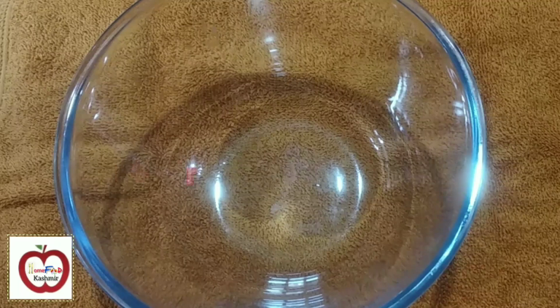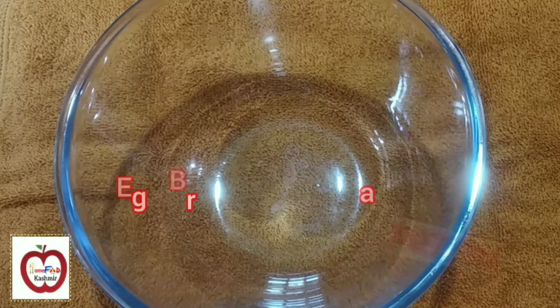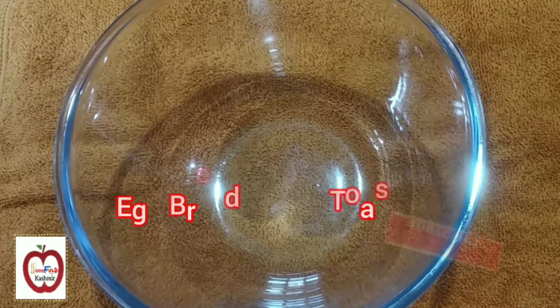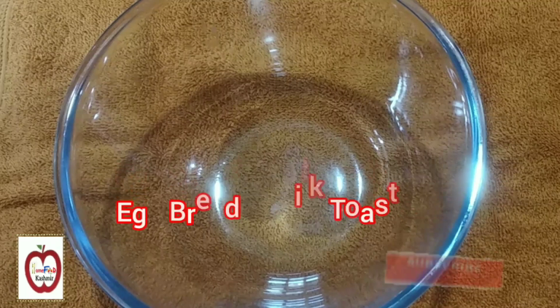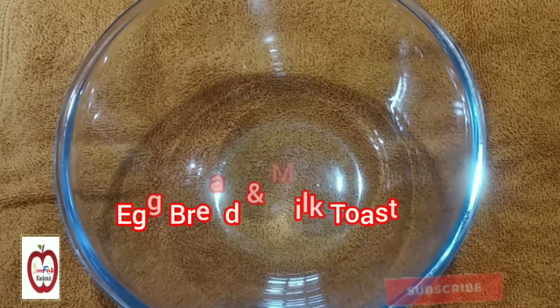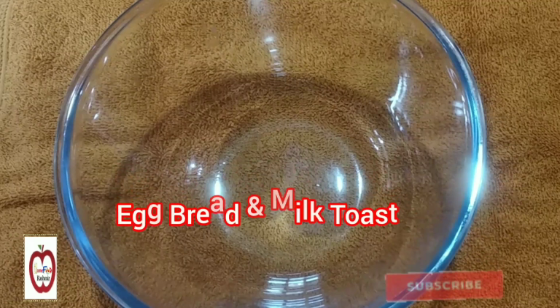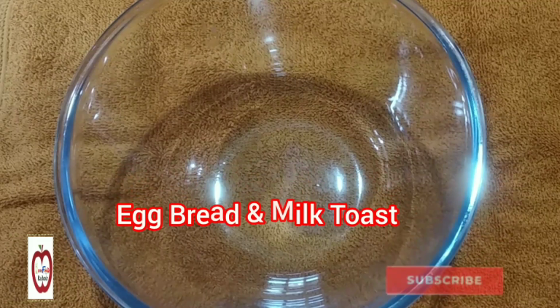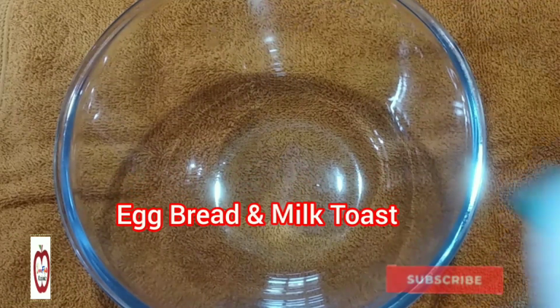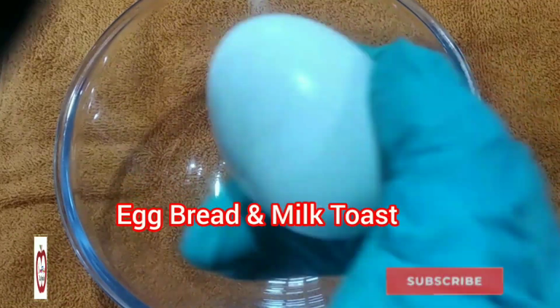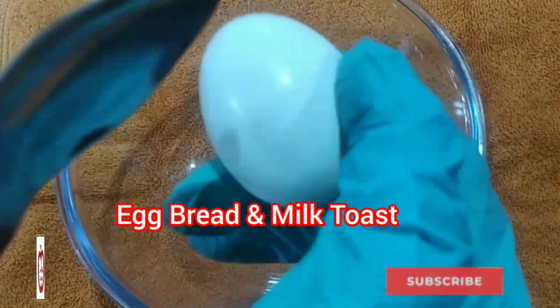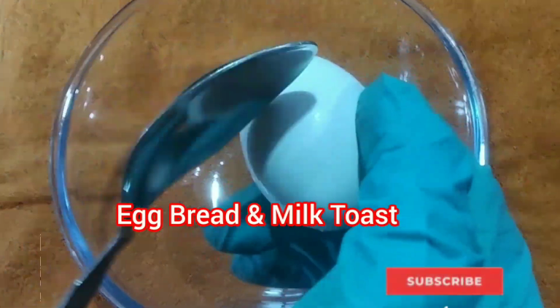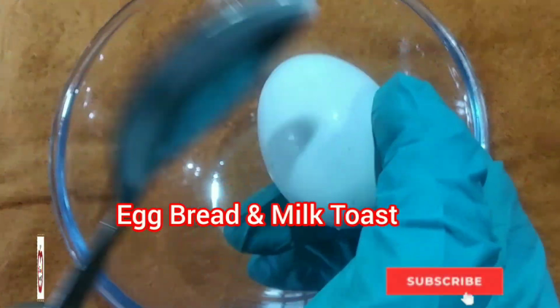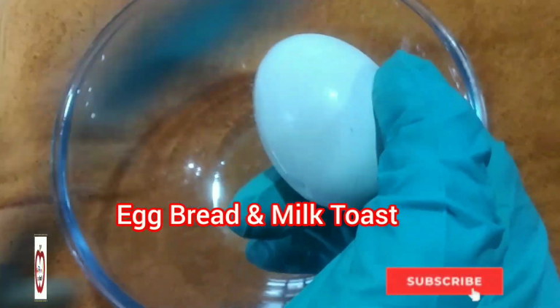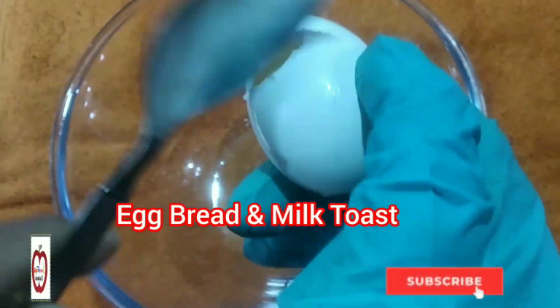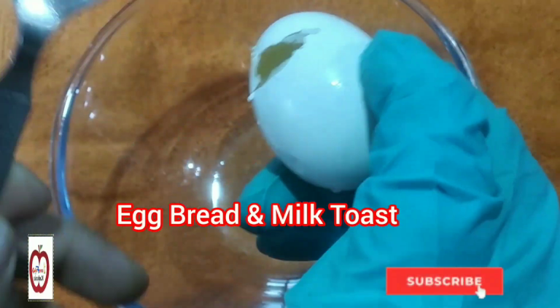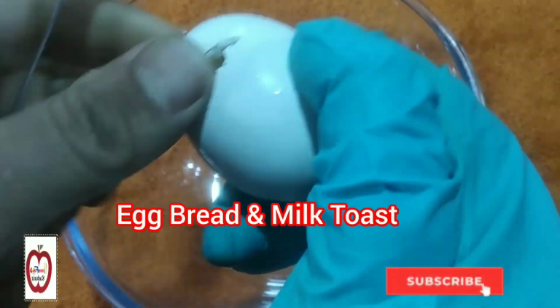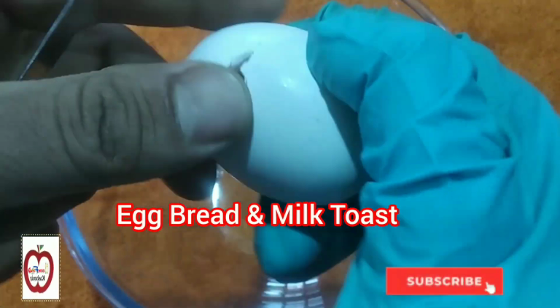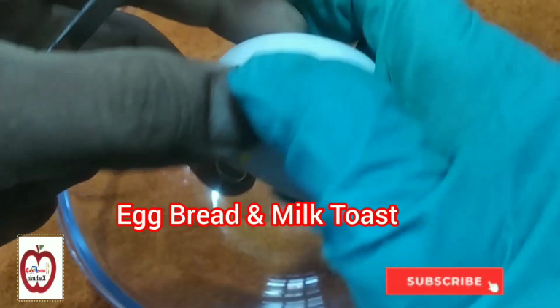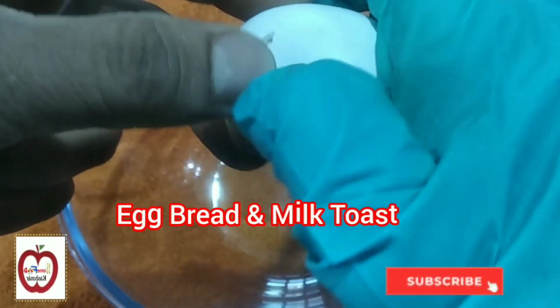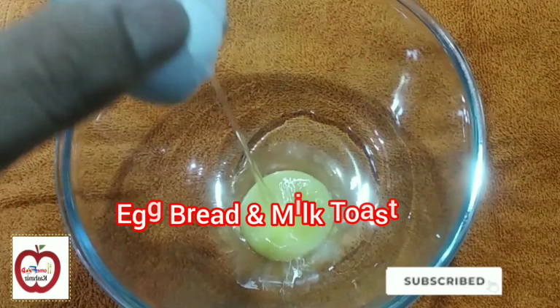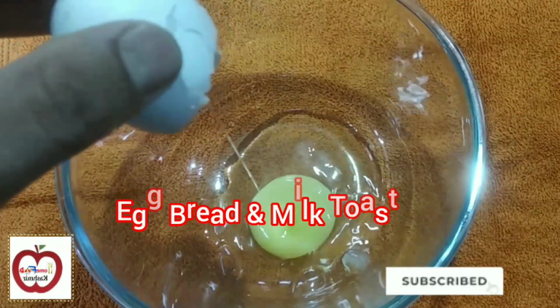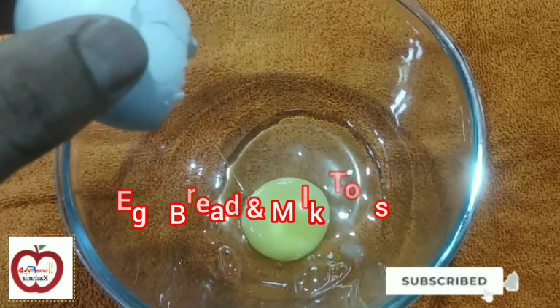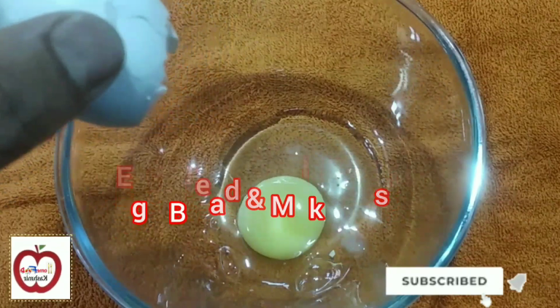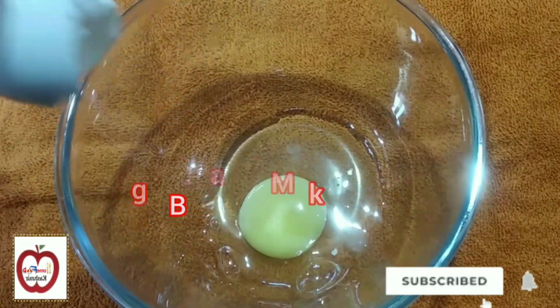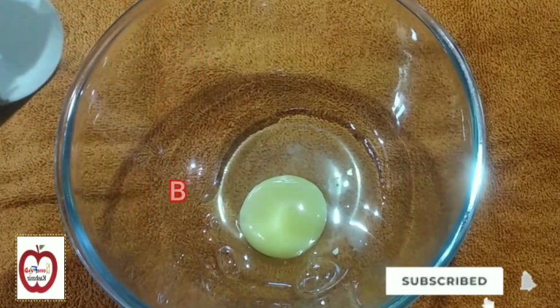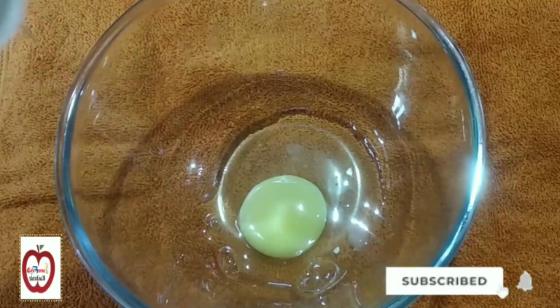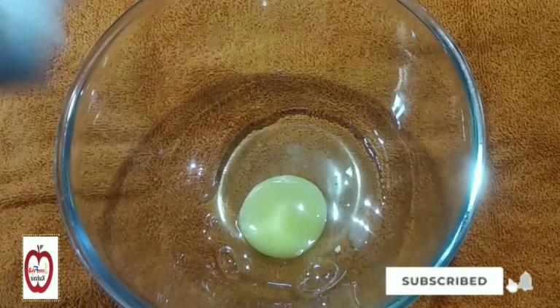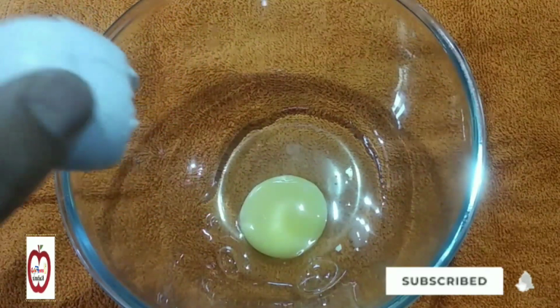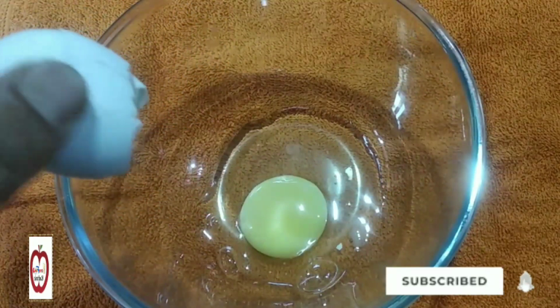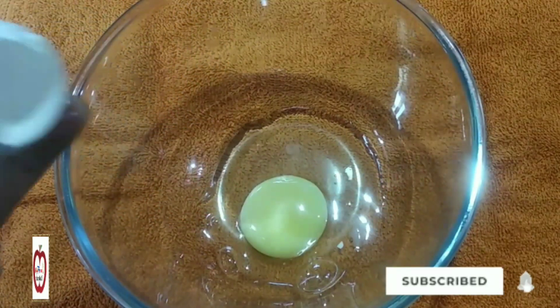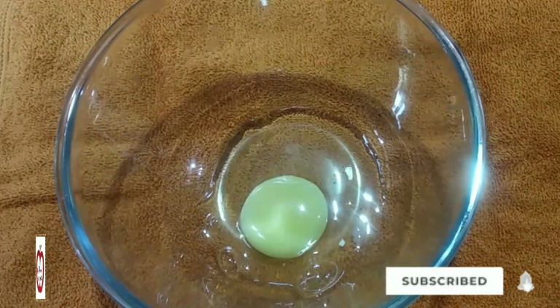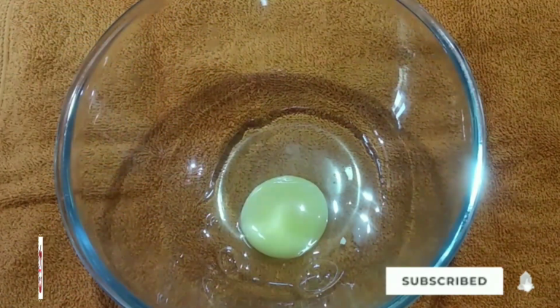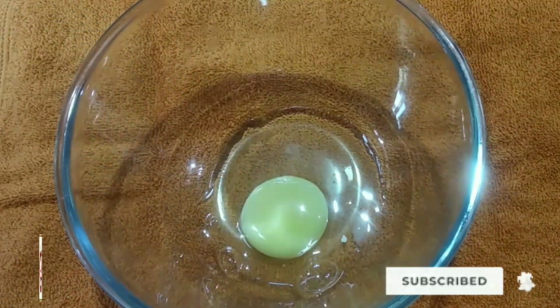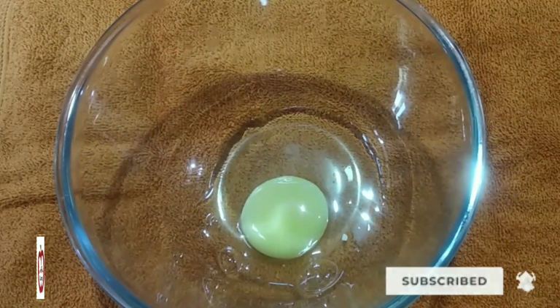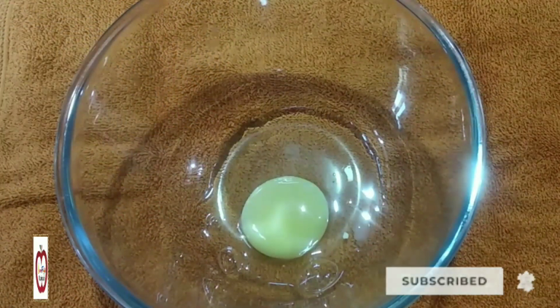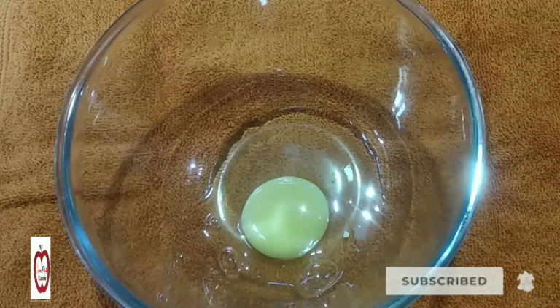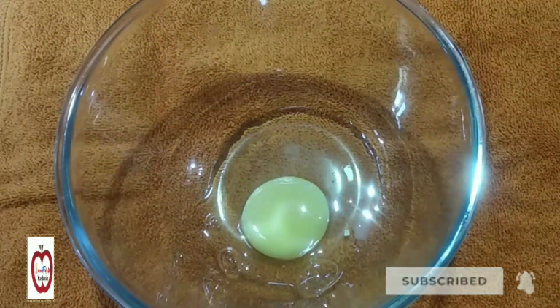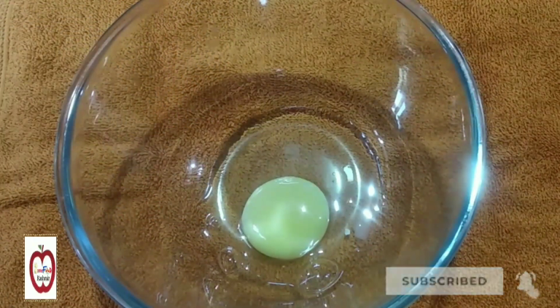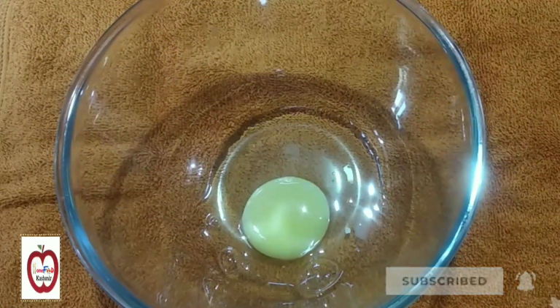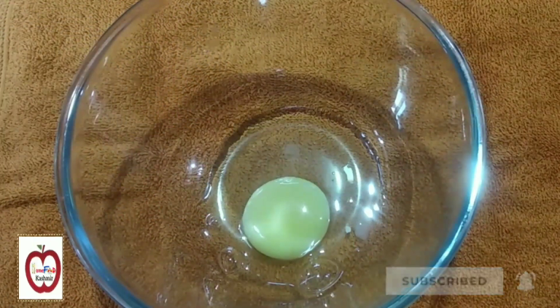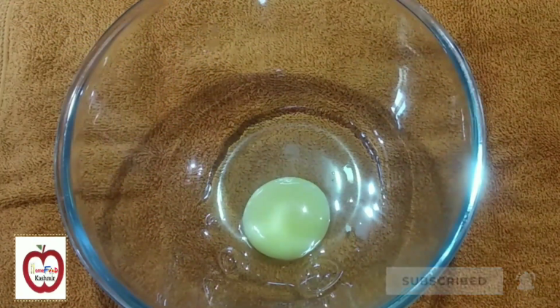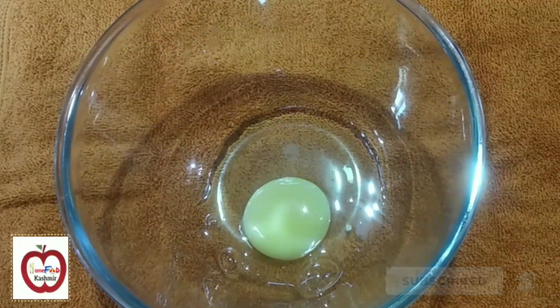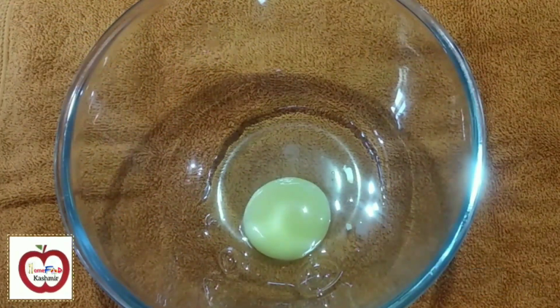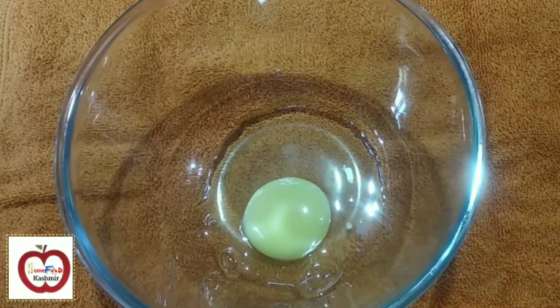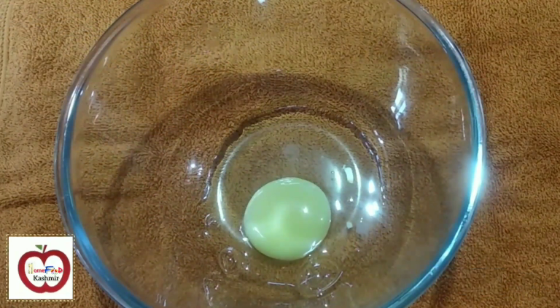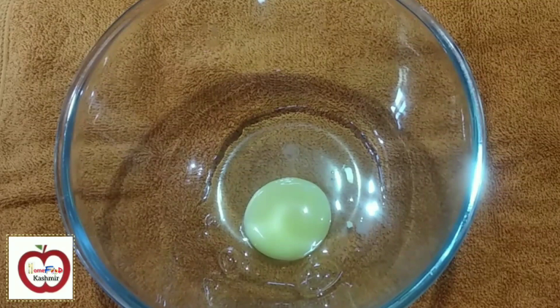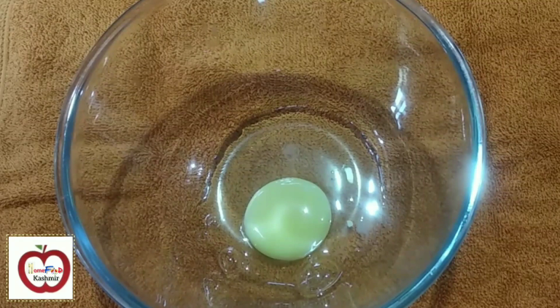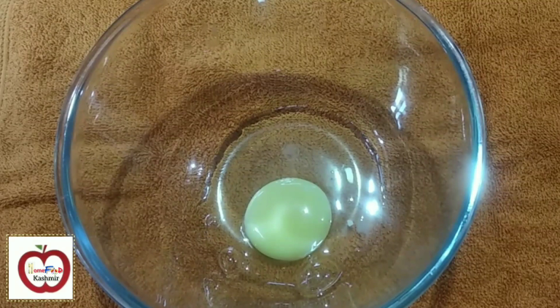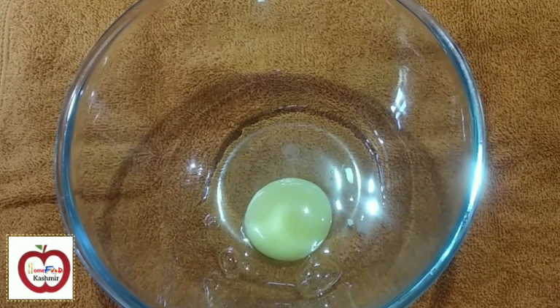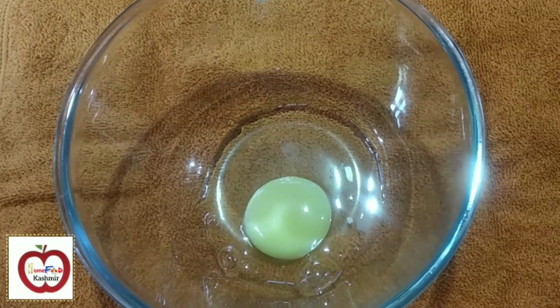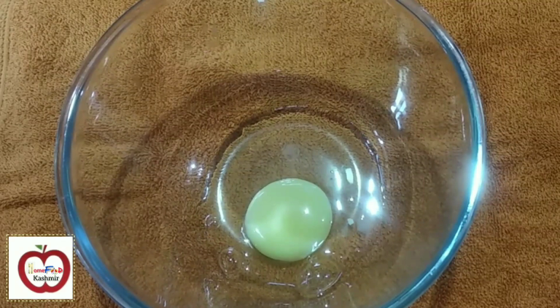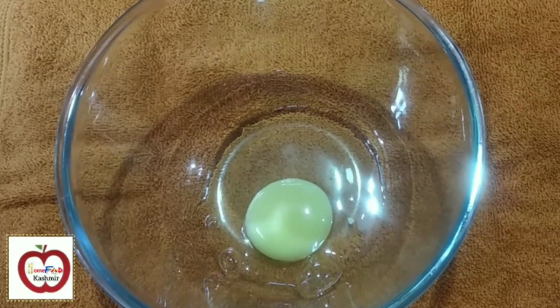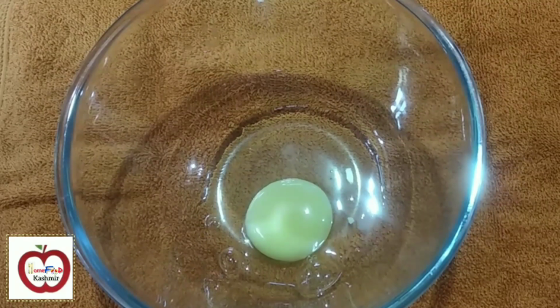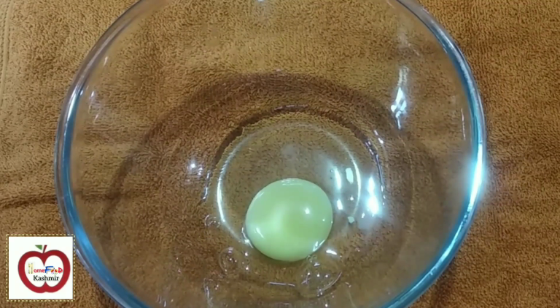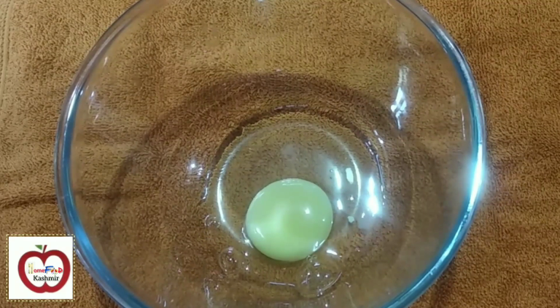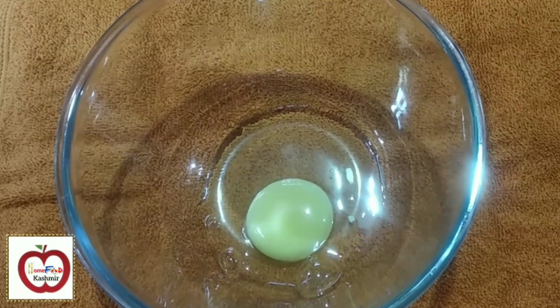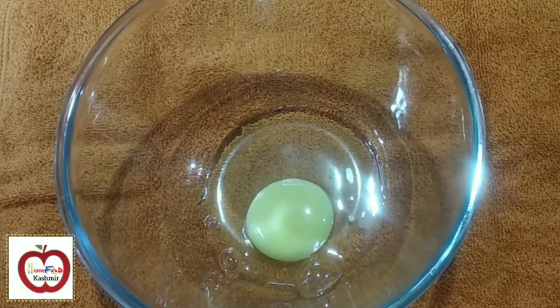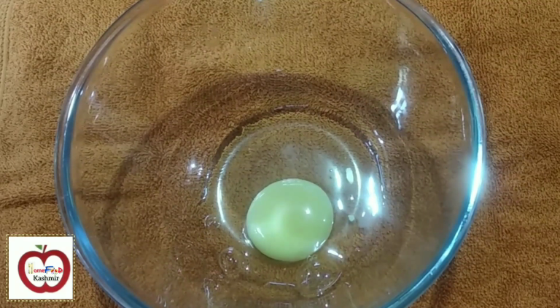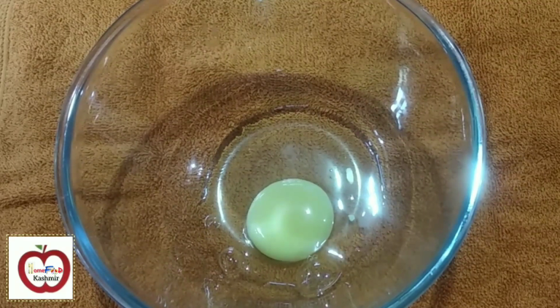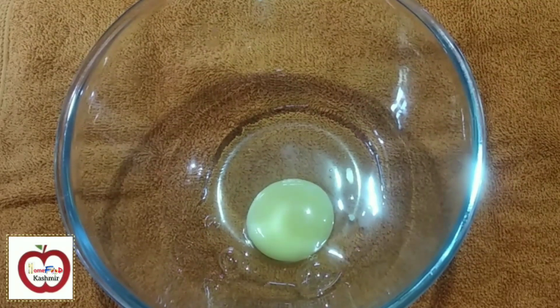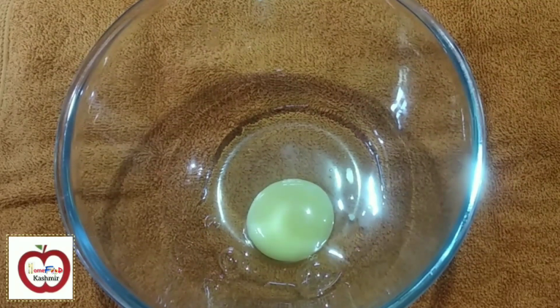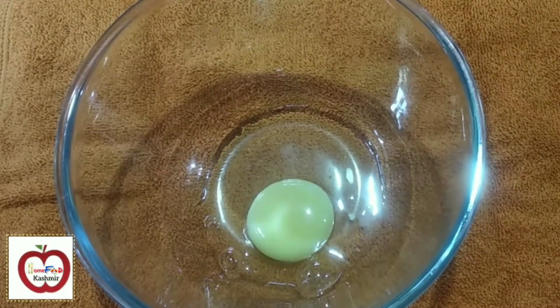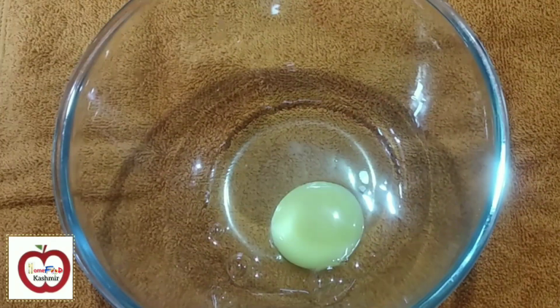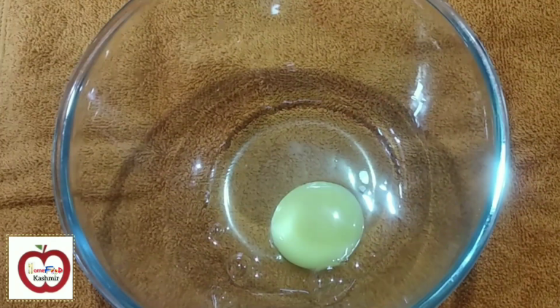The first recipe is milk bread toast. Milk bread toast is made every meal. It's a healthy breakfast recipe.